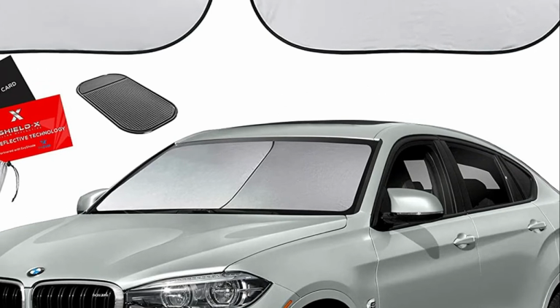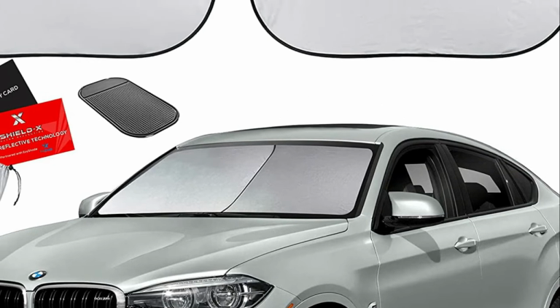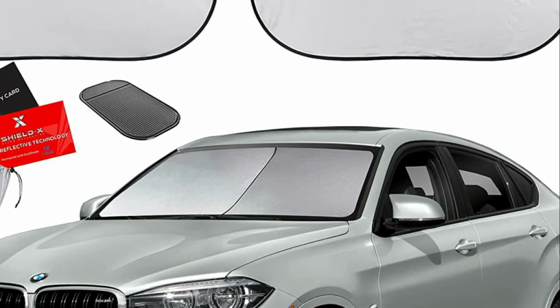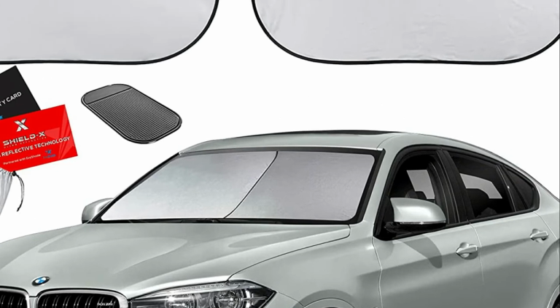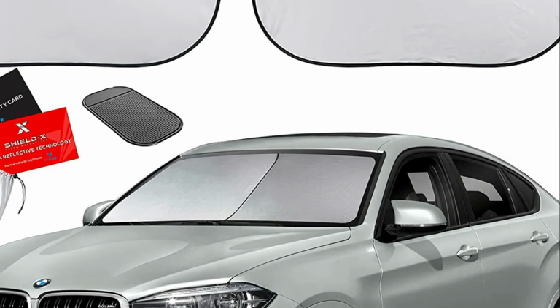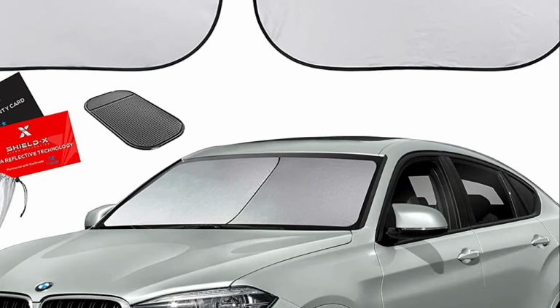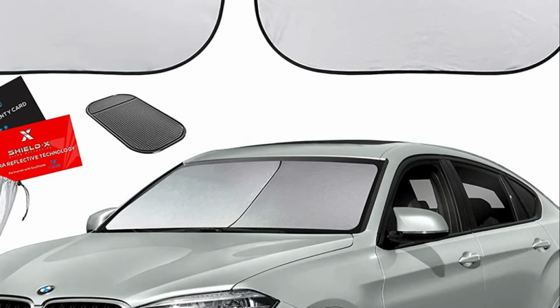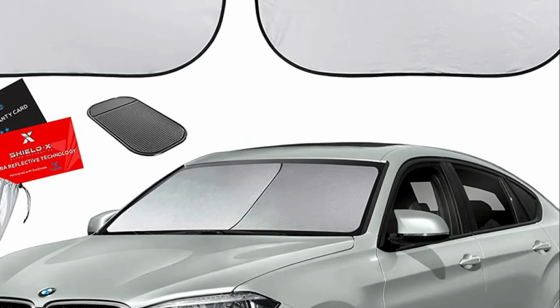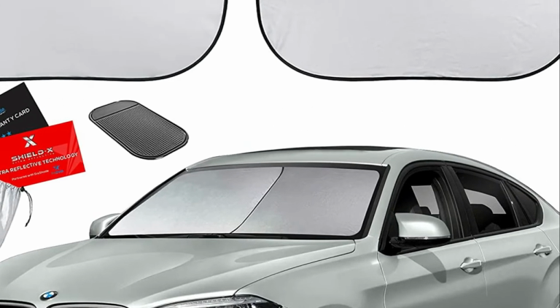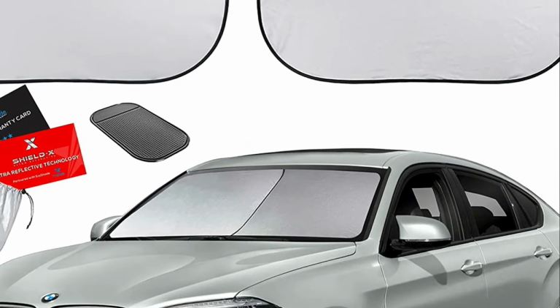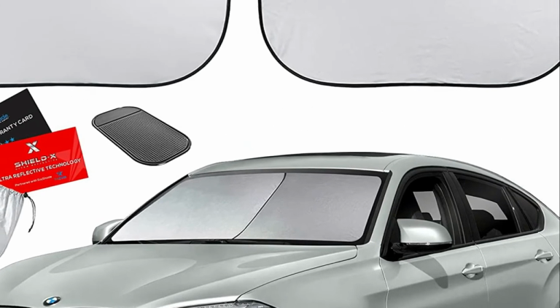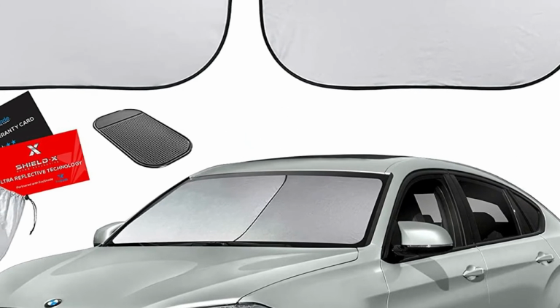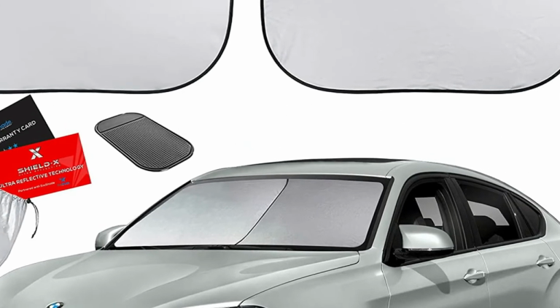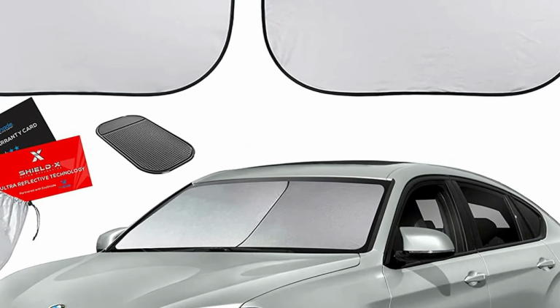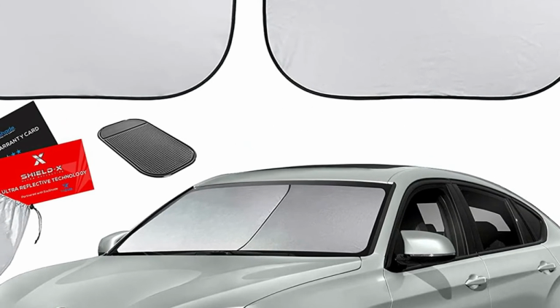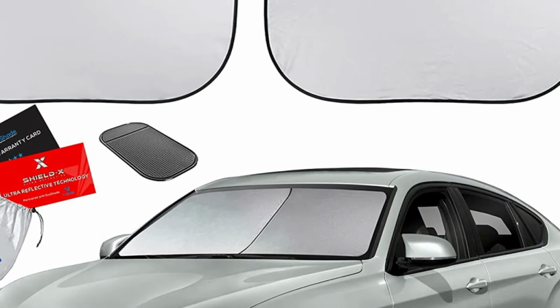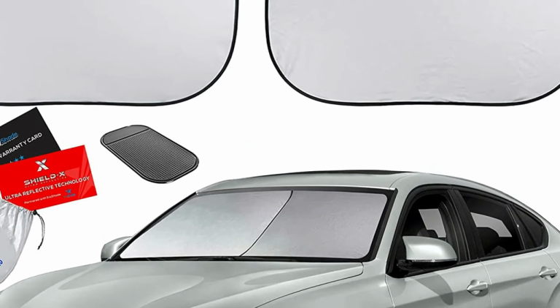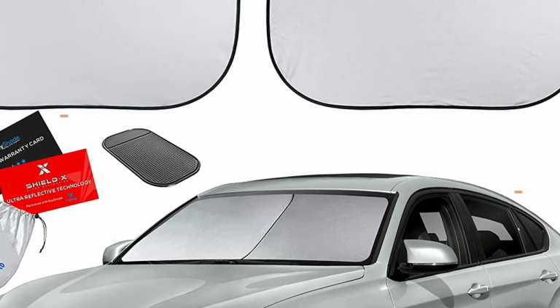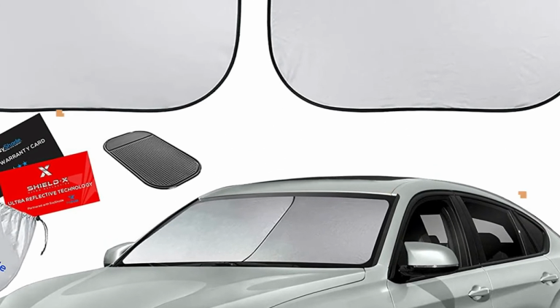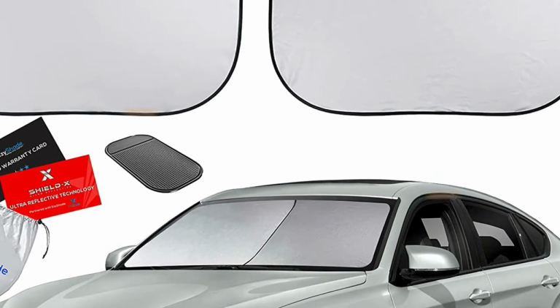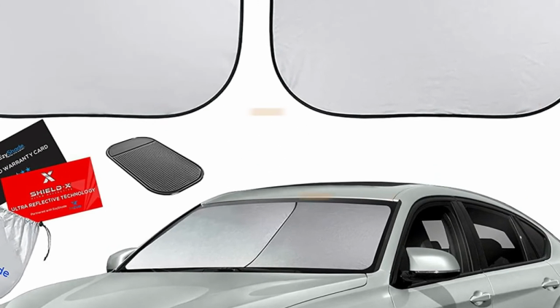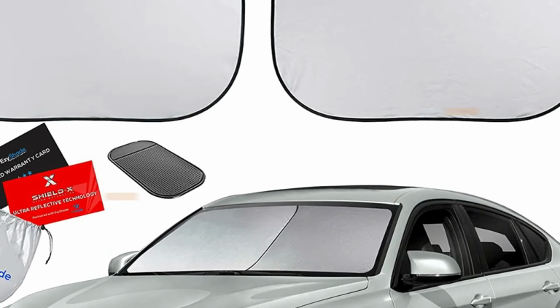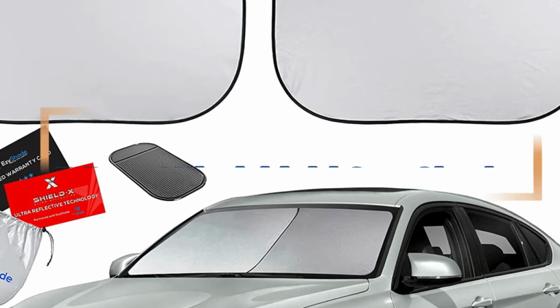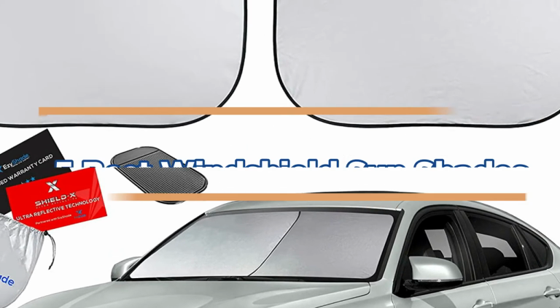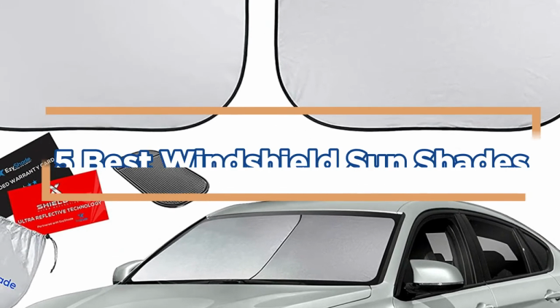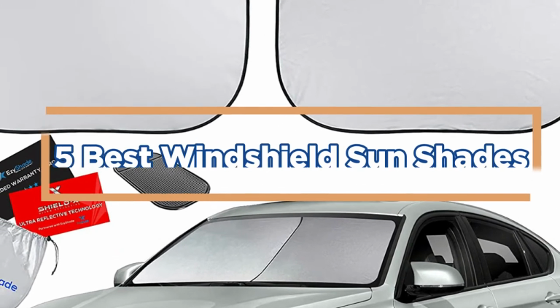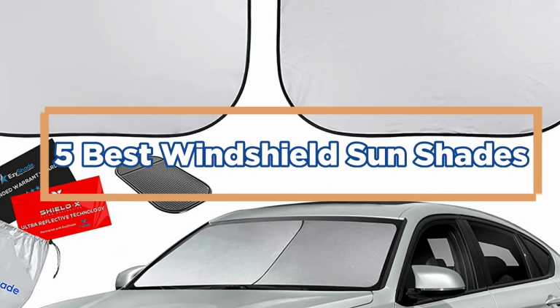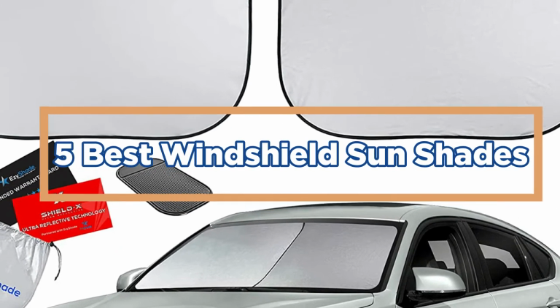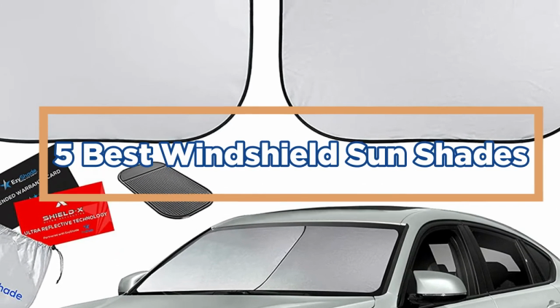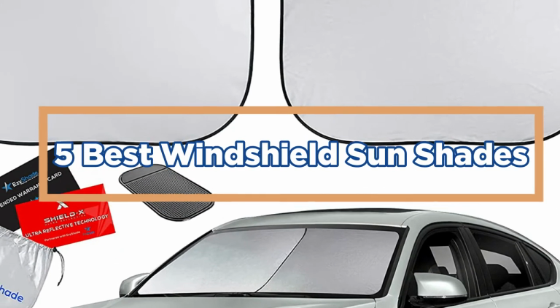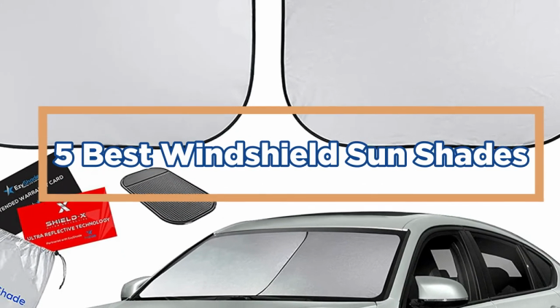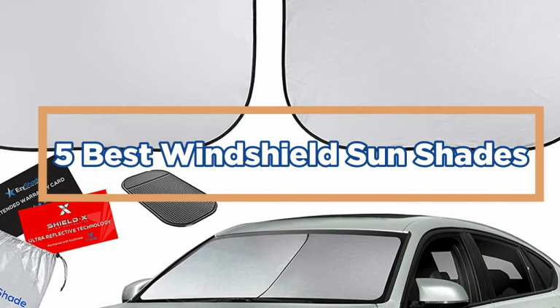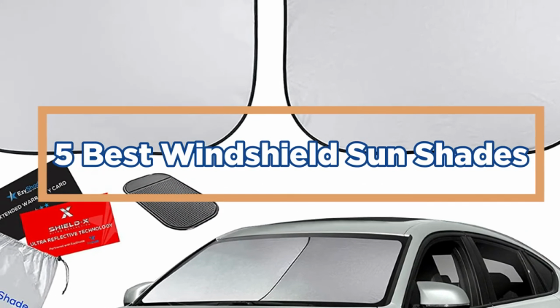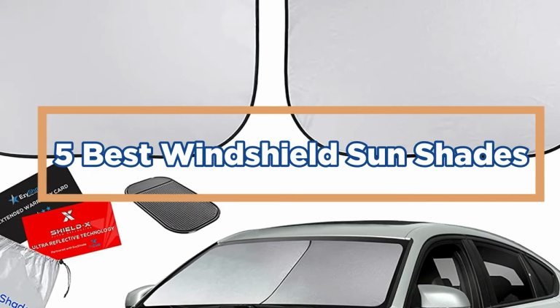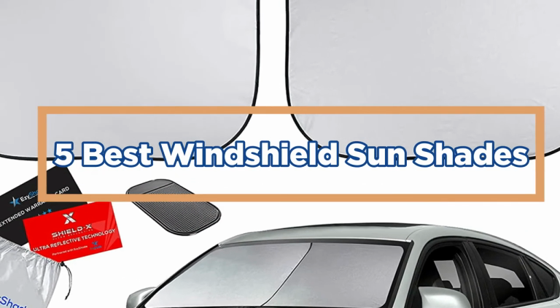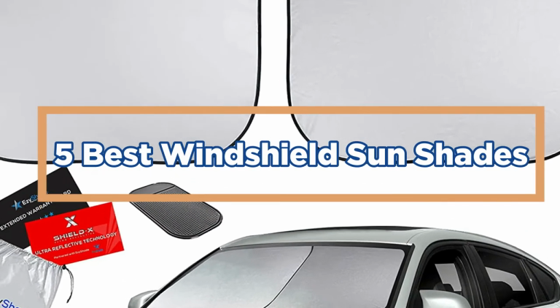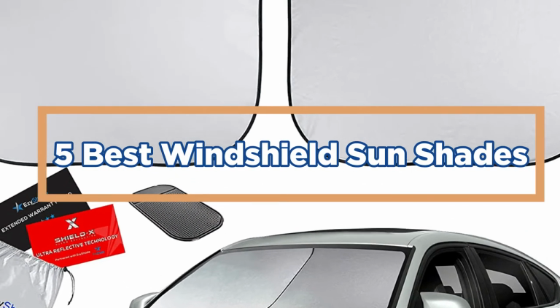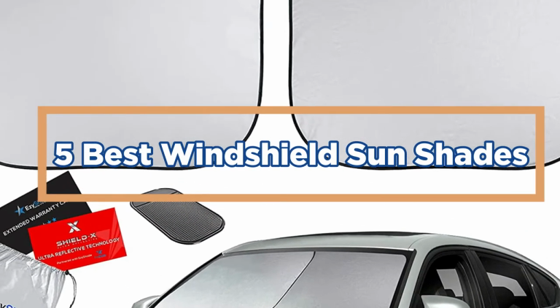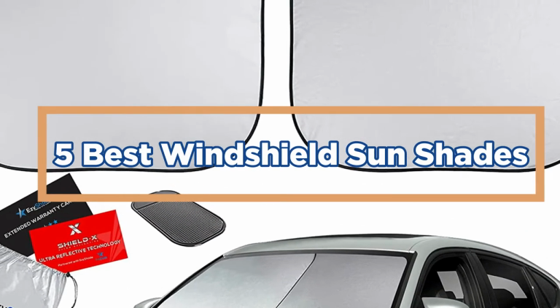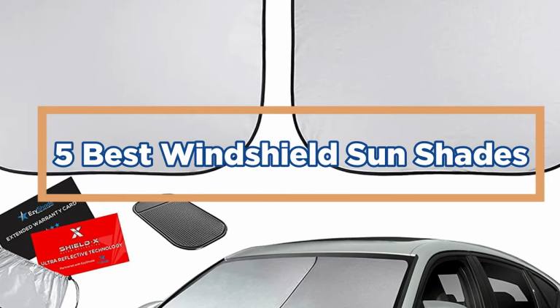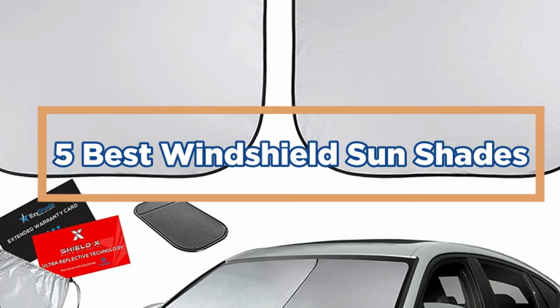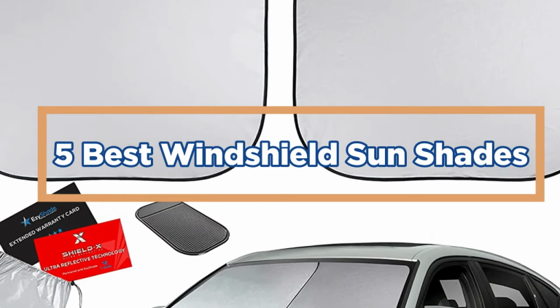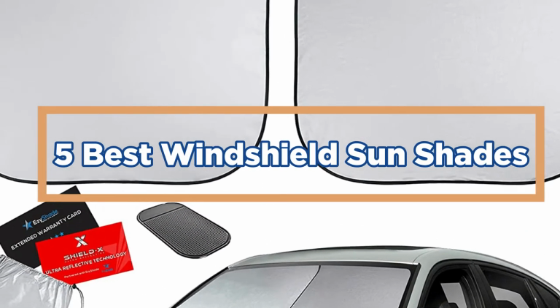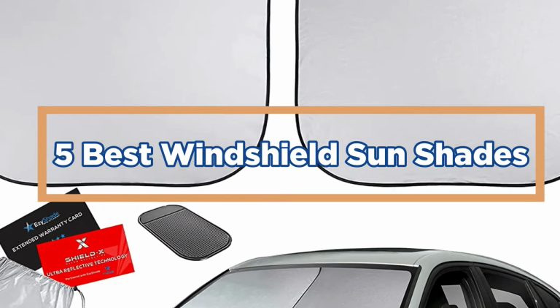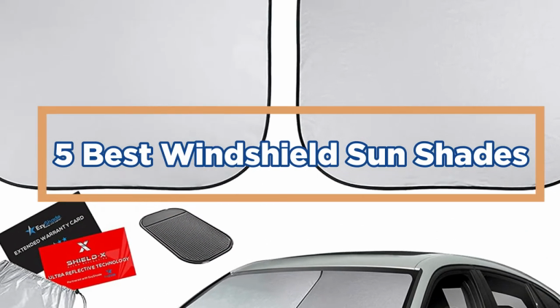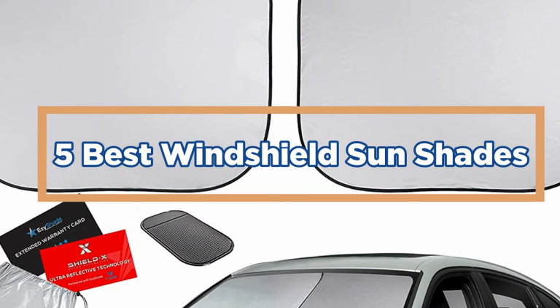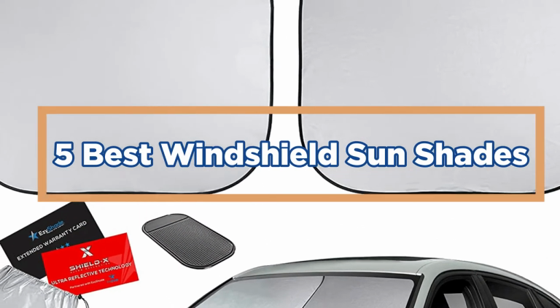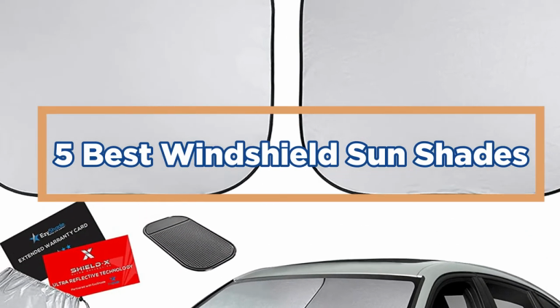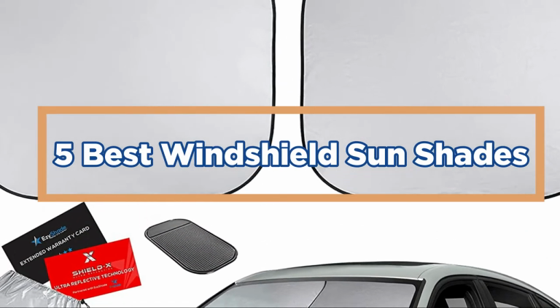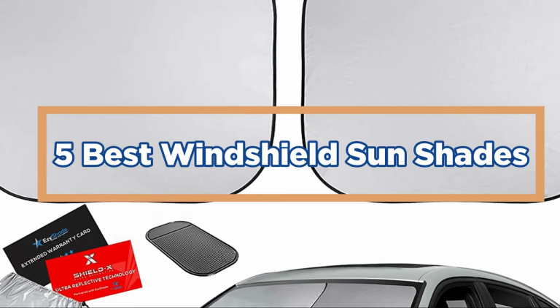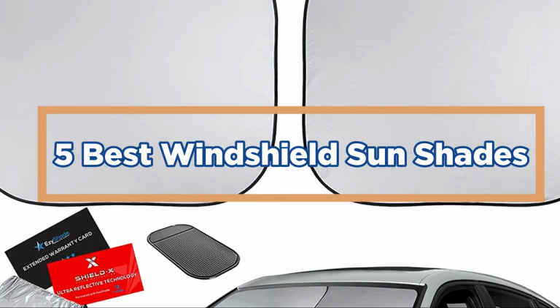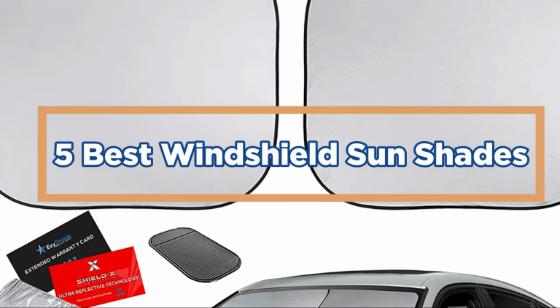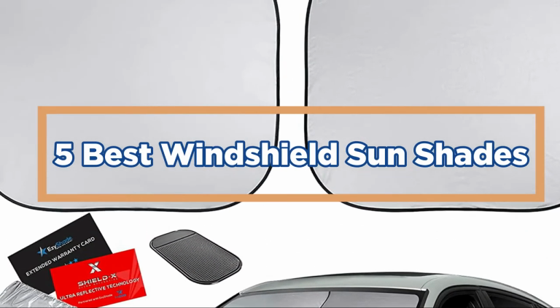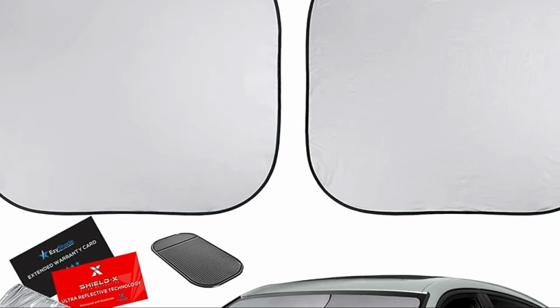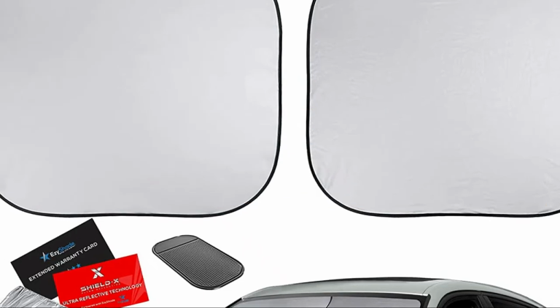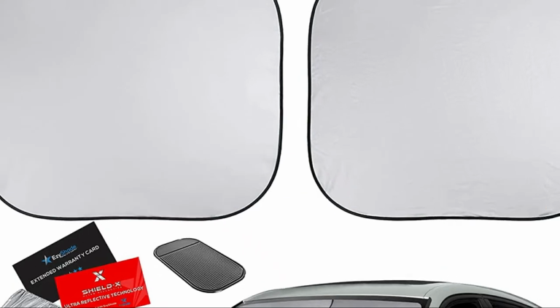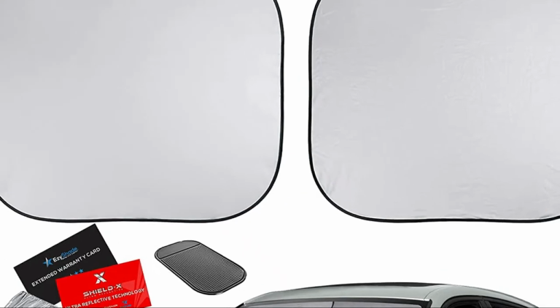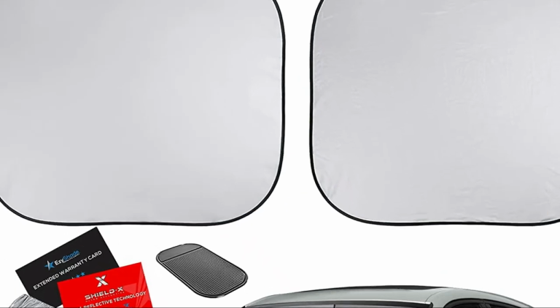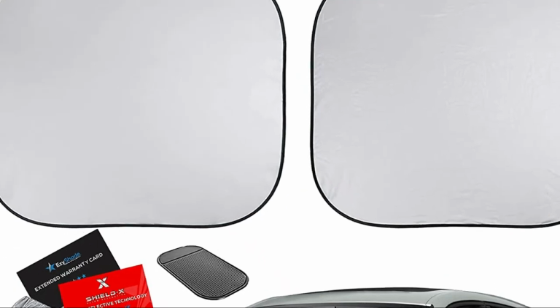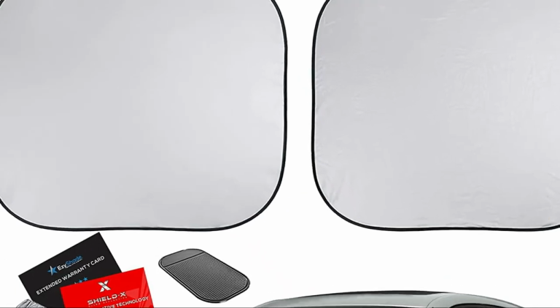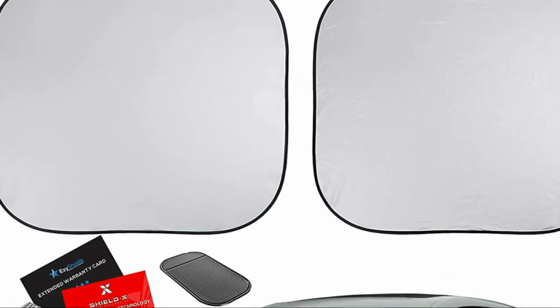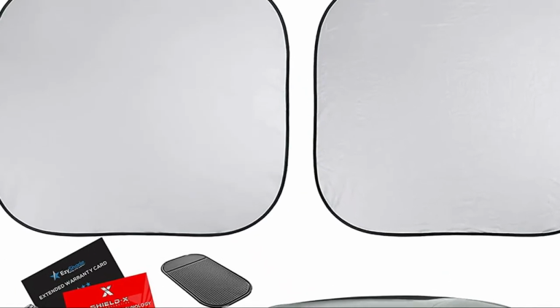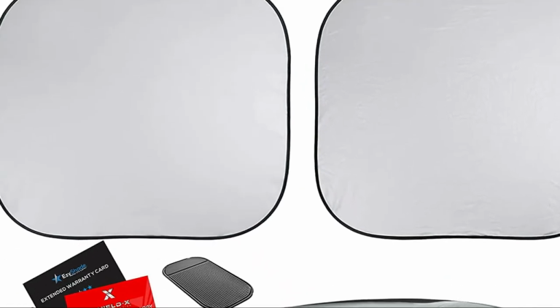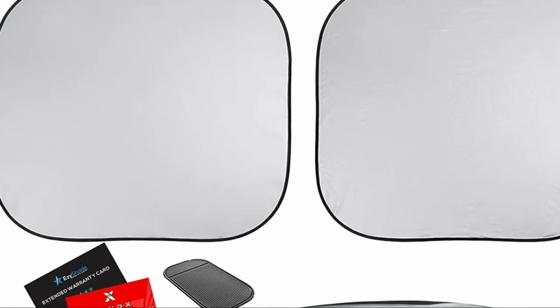In today's video, we will show you the top 5 best windshield sunshades. So, let's get started.